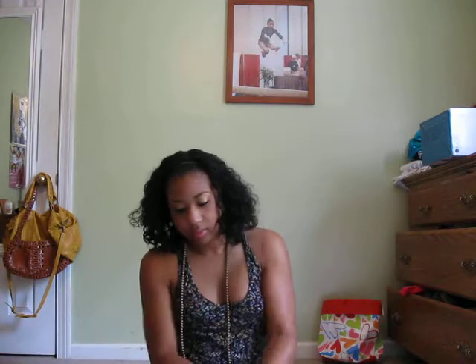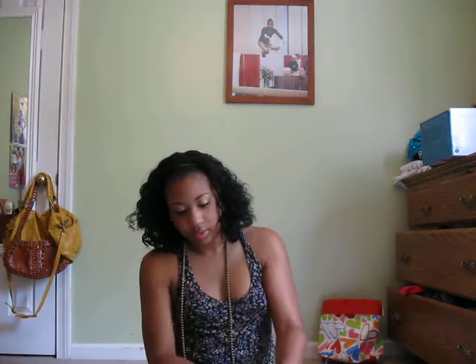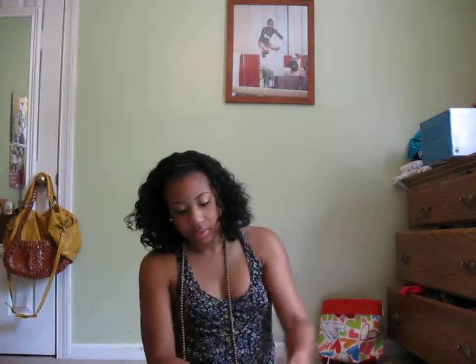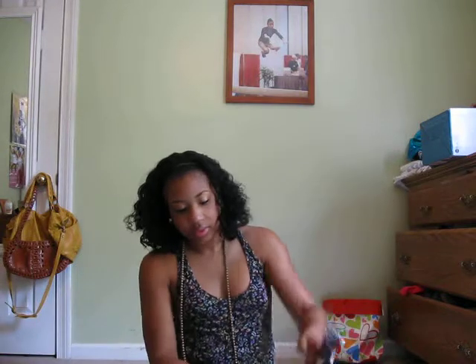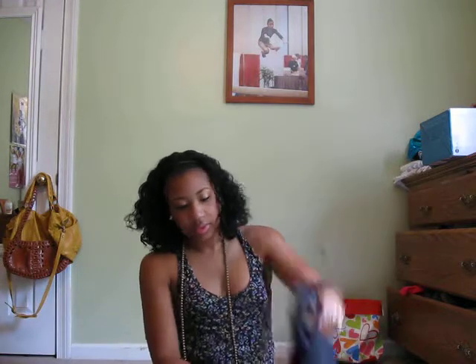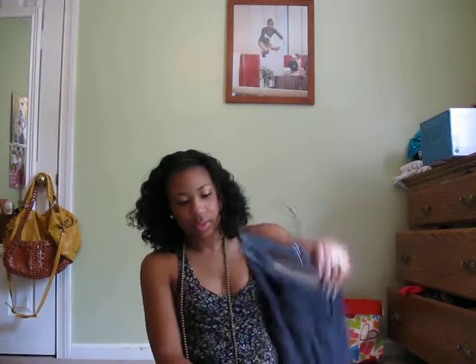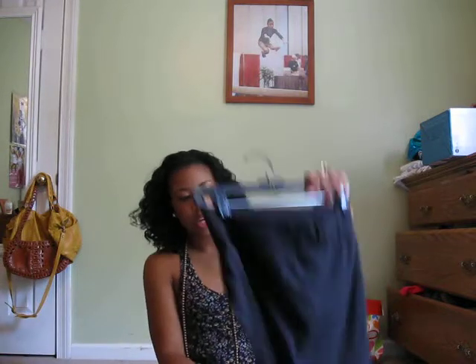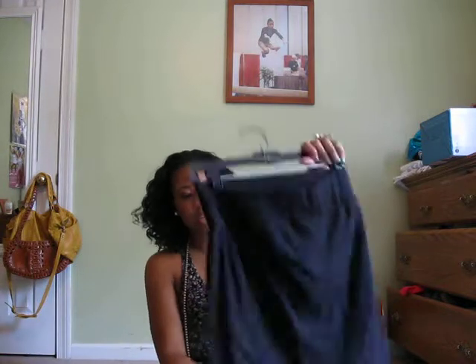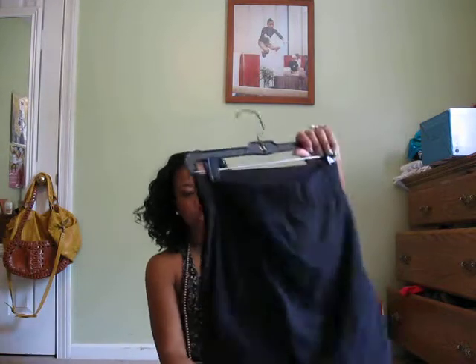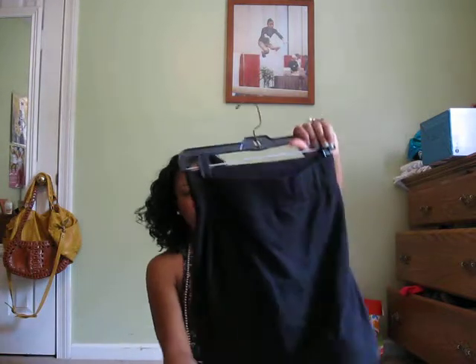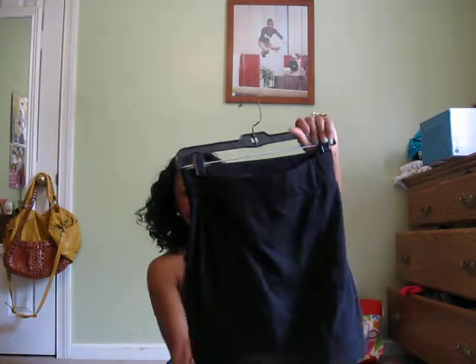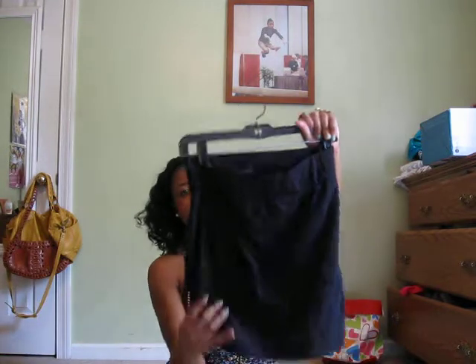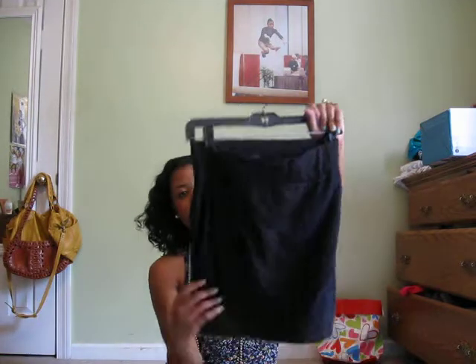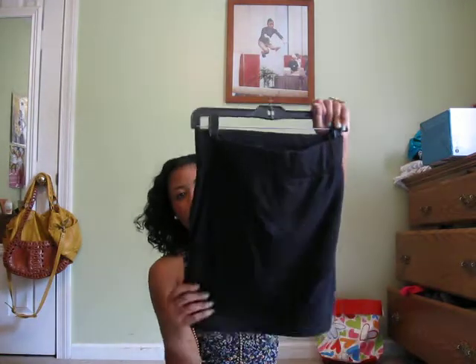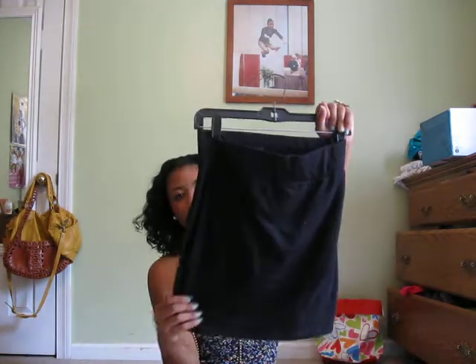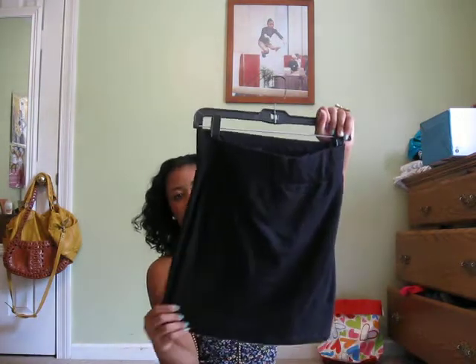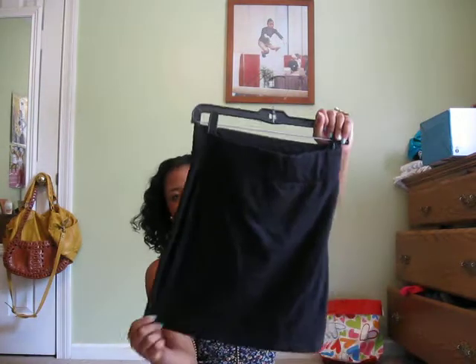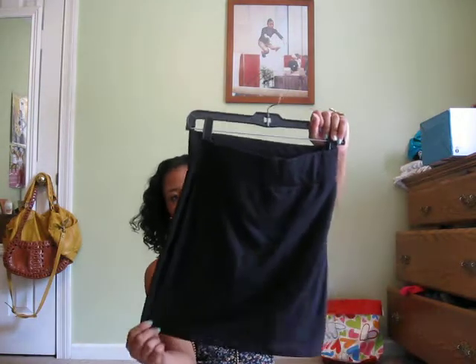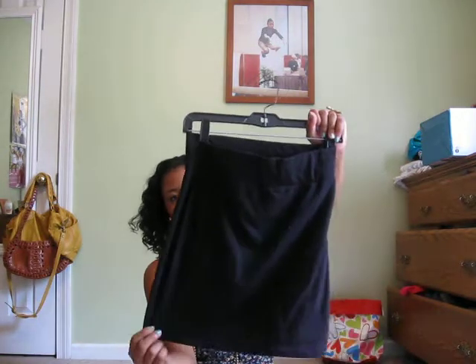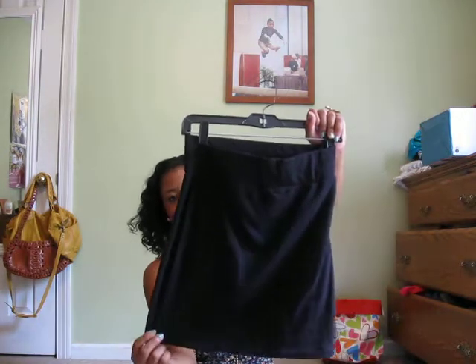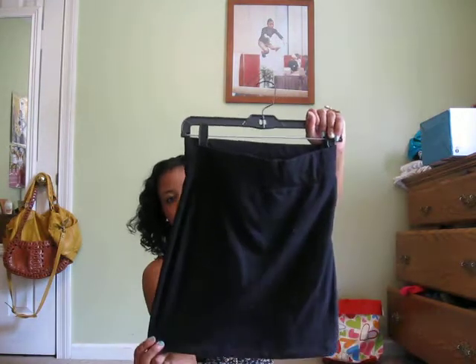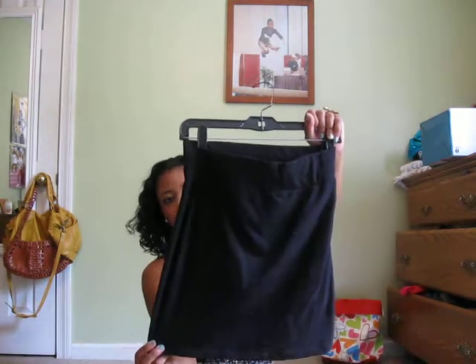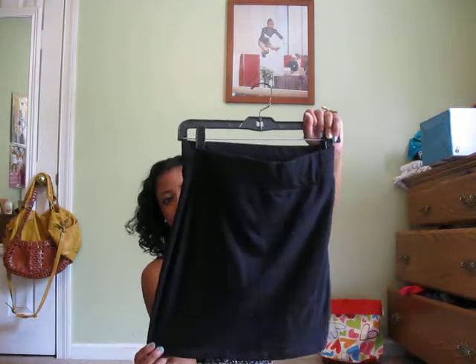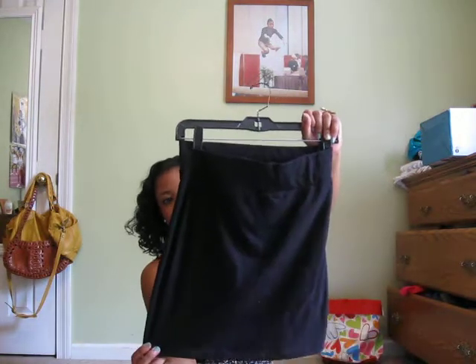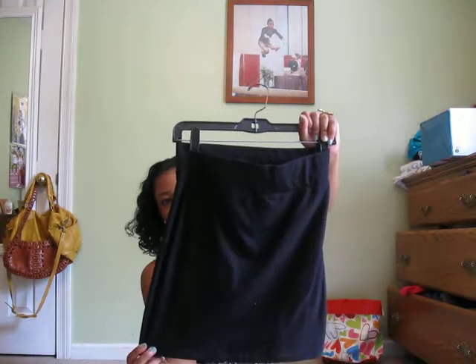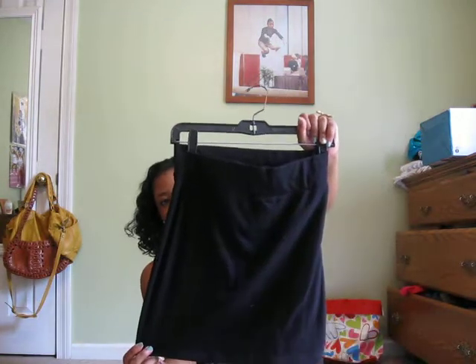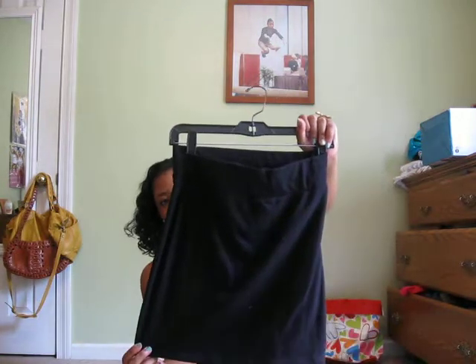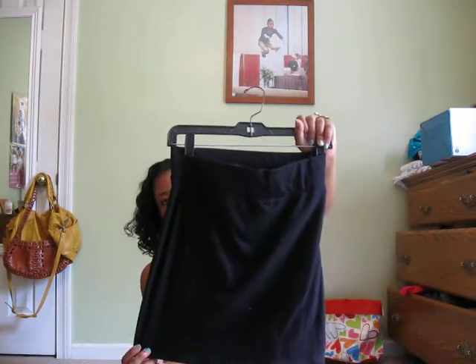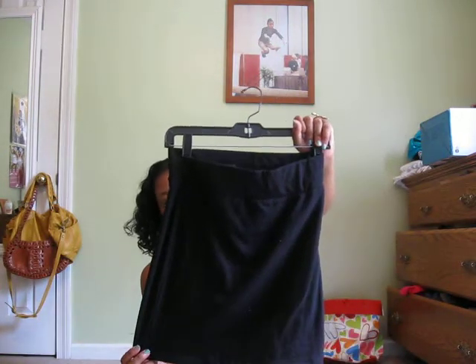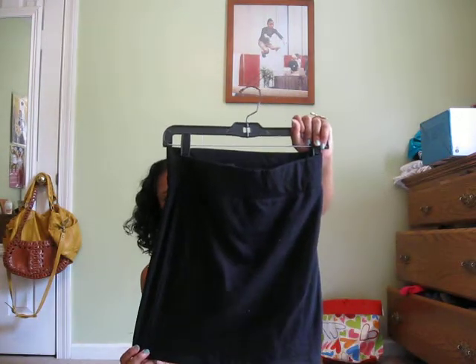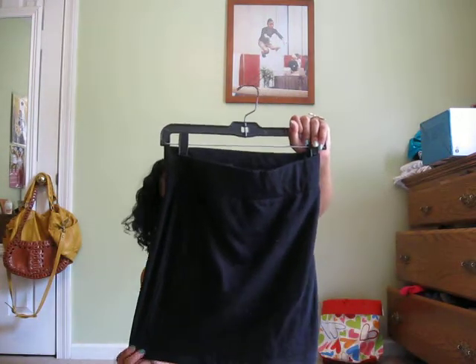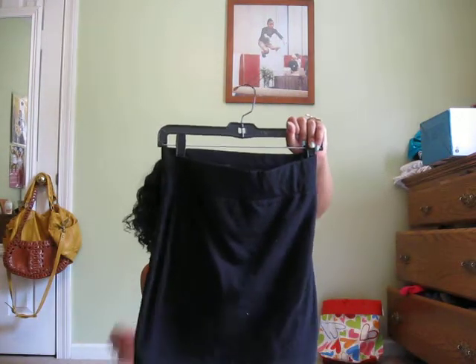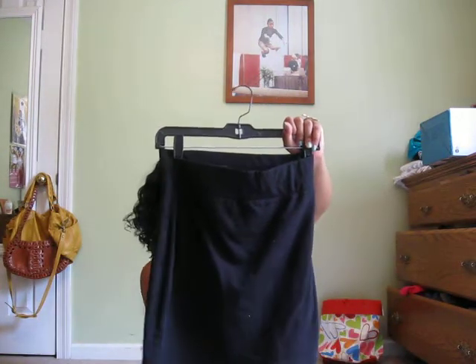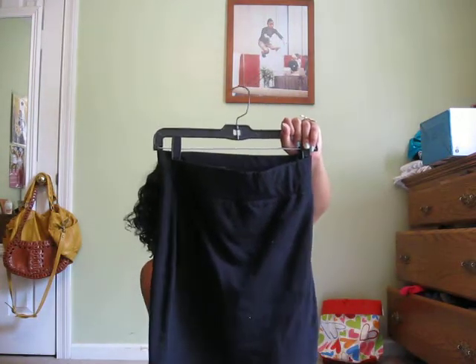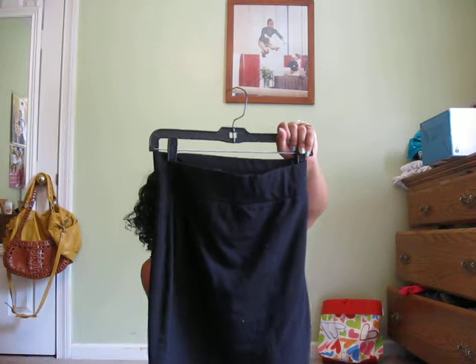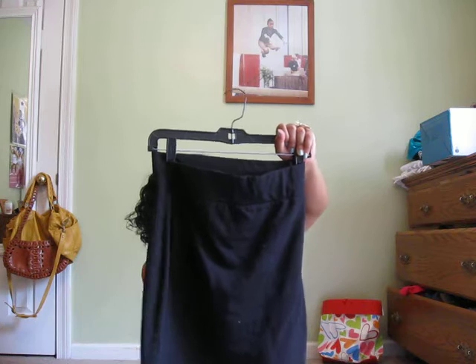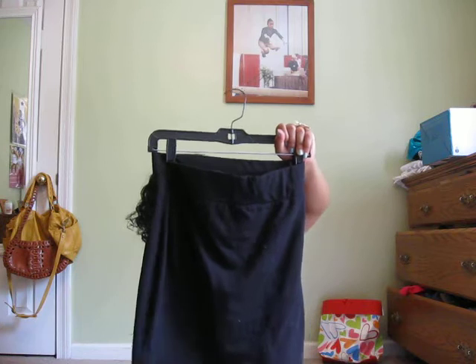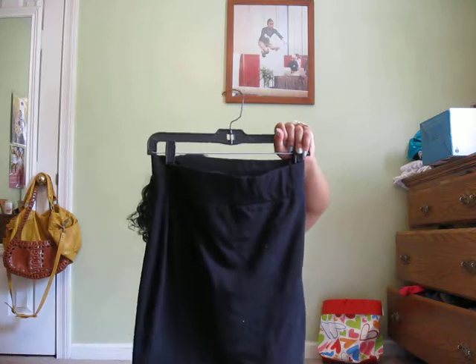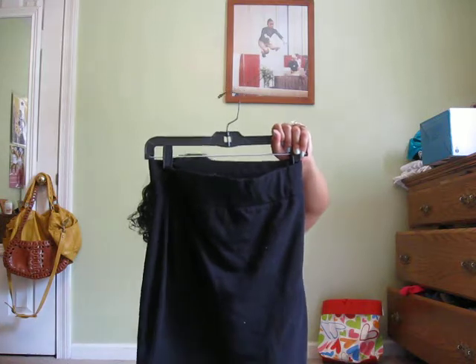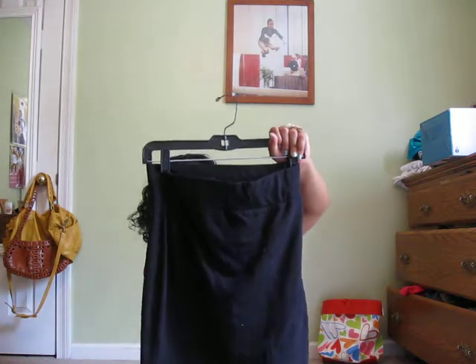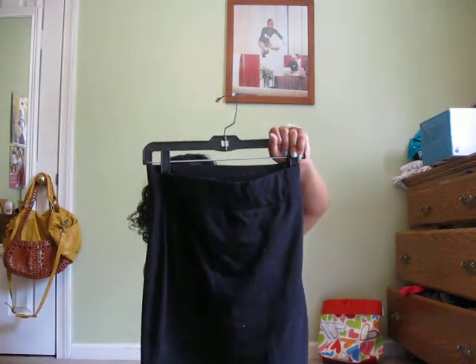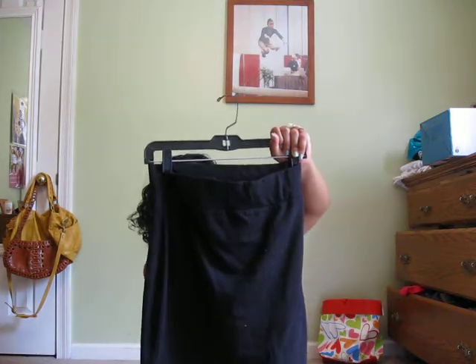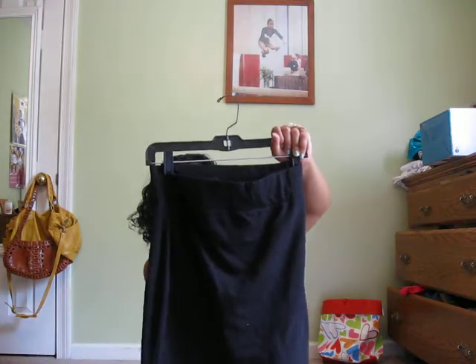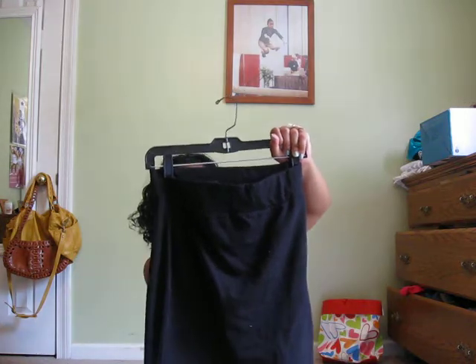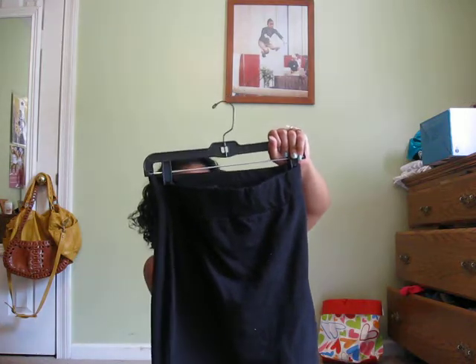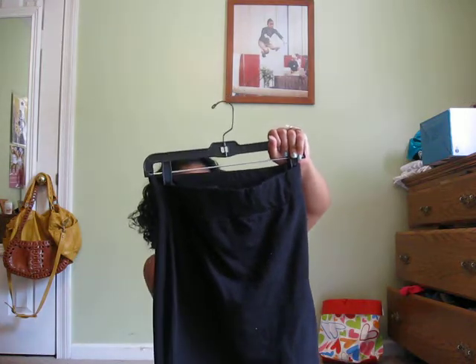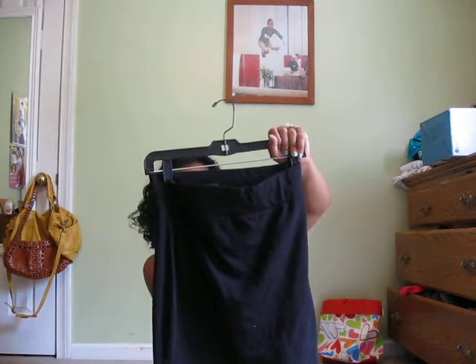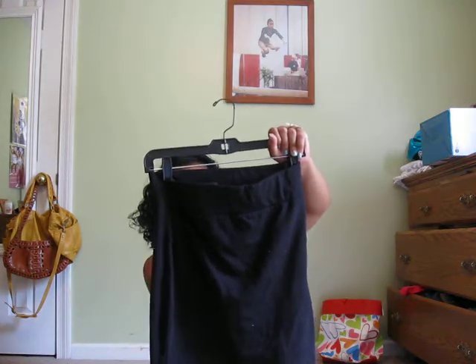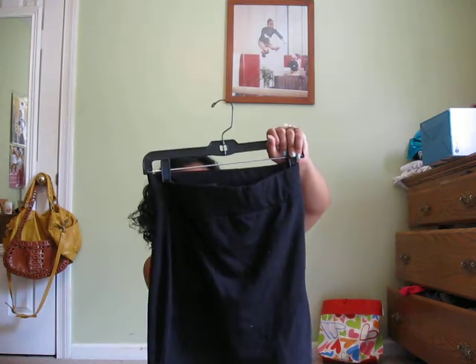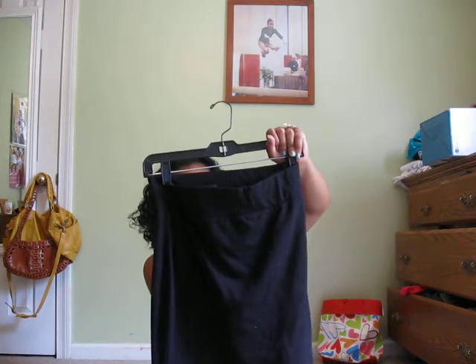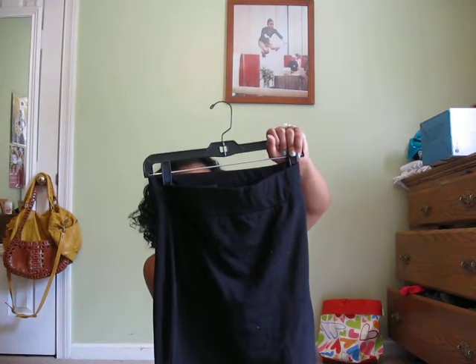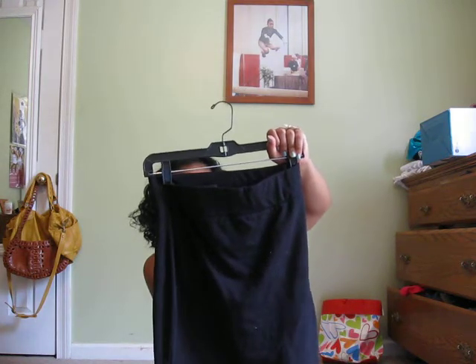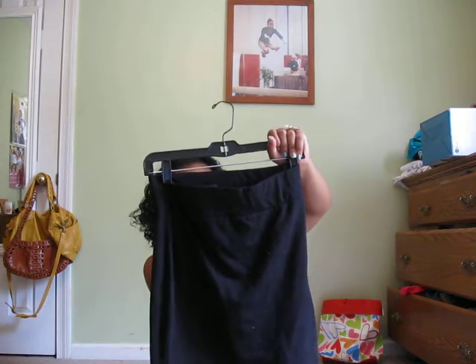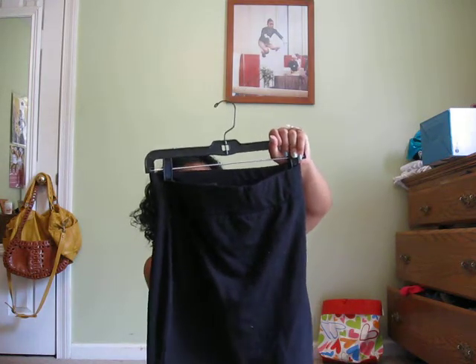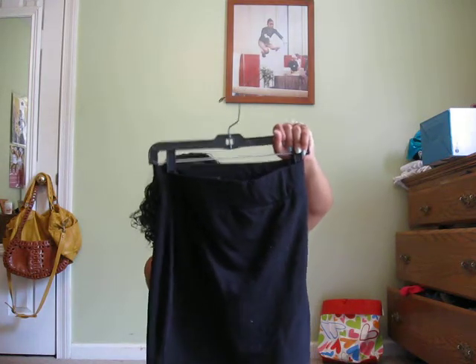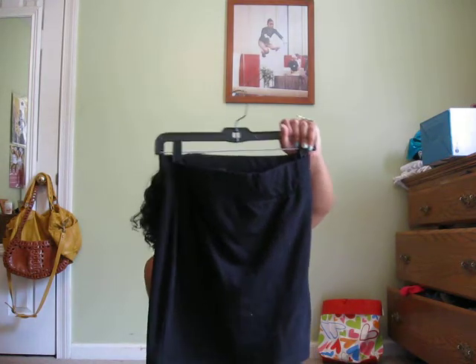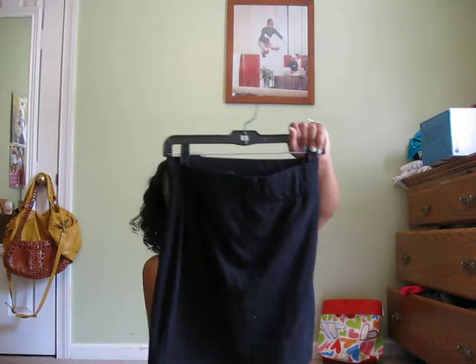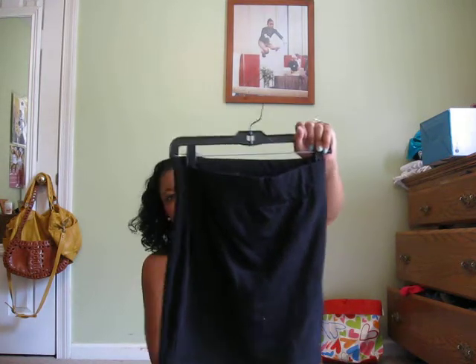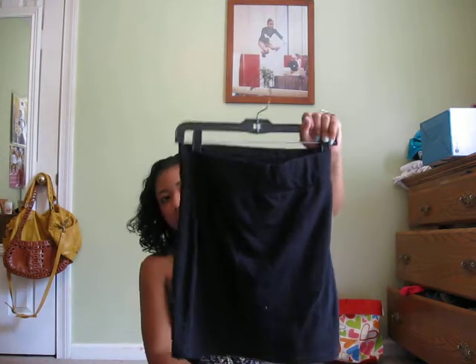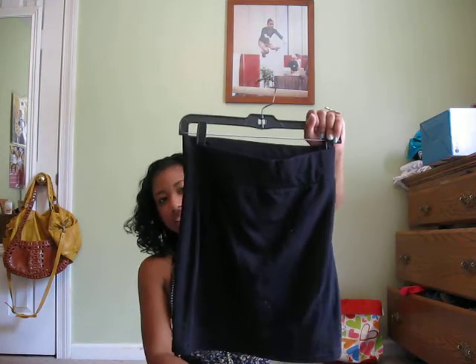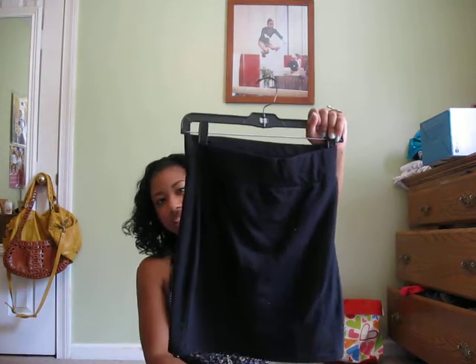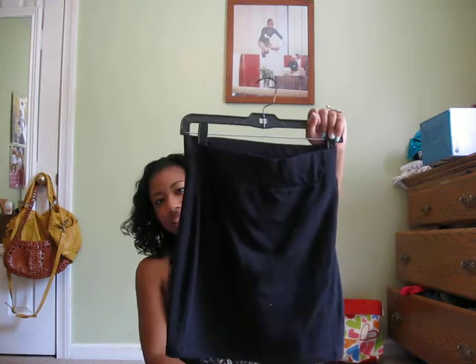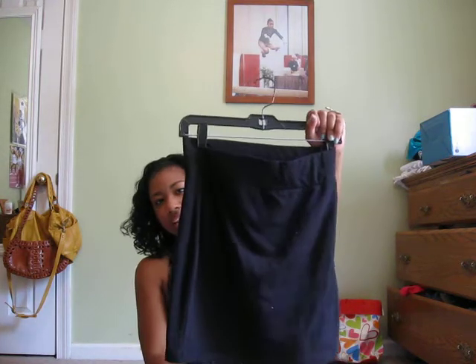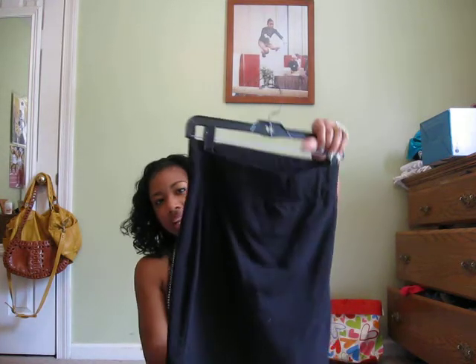I also got this skirt — it's a black skirt. And this was $6.80.